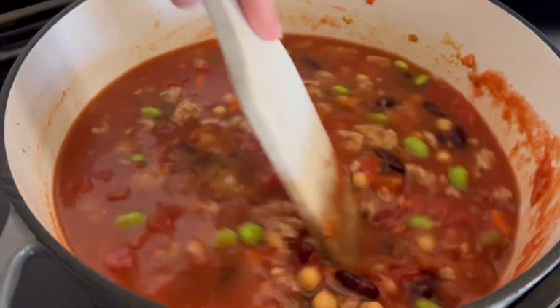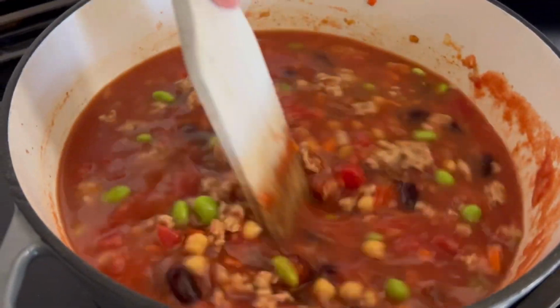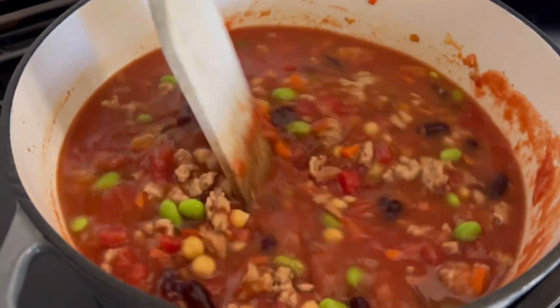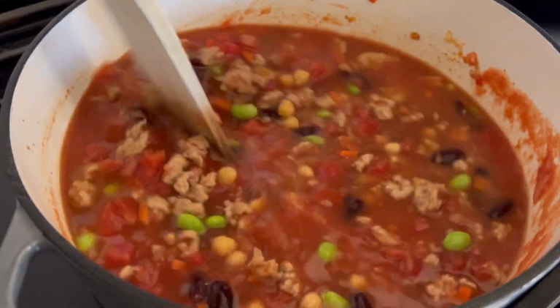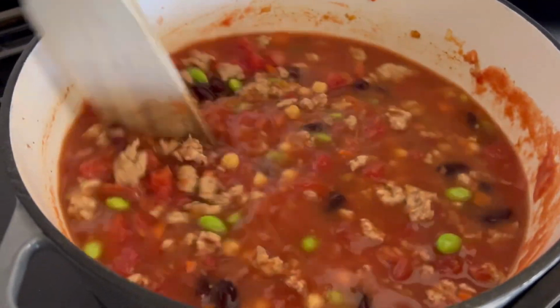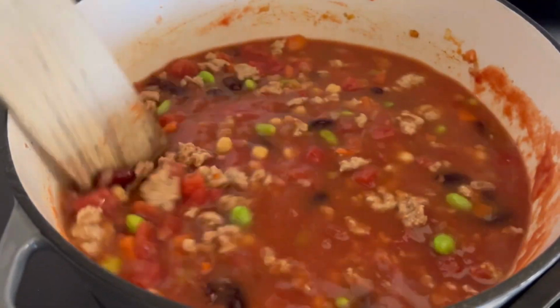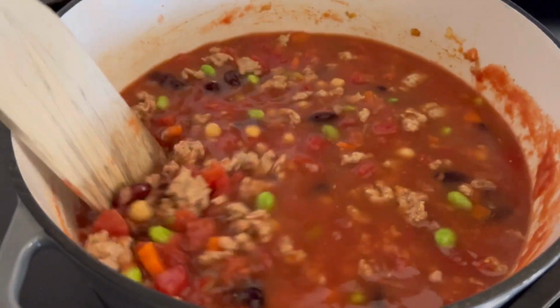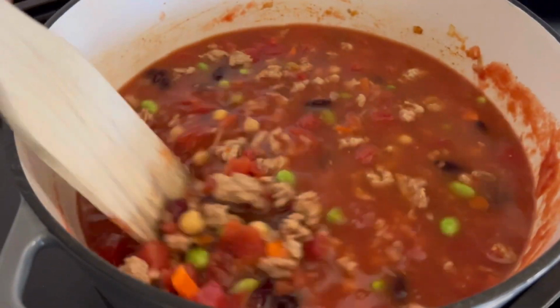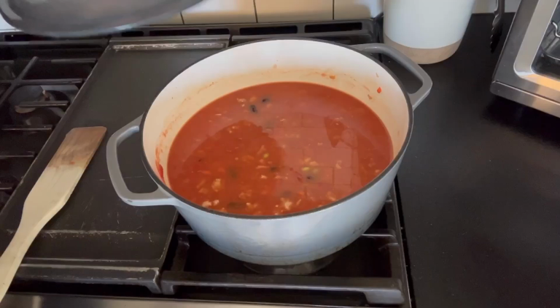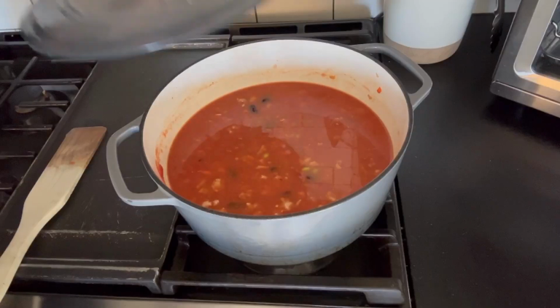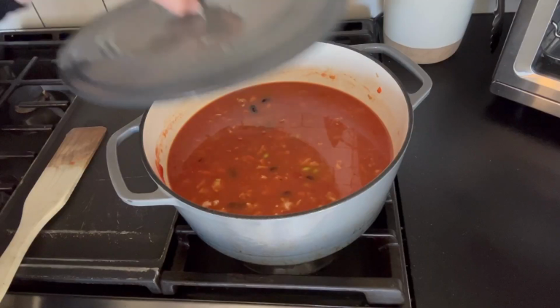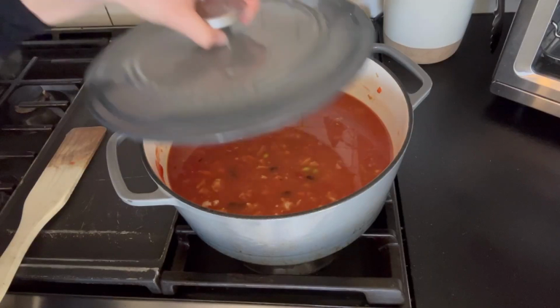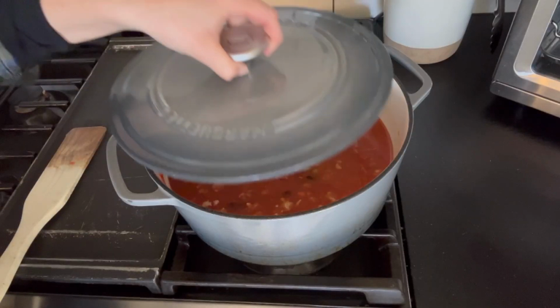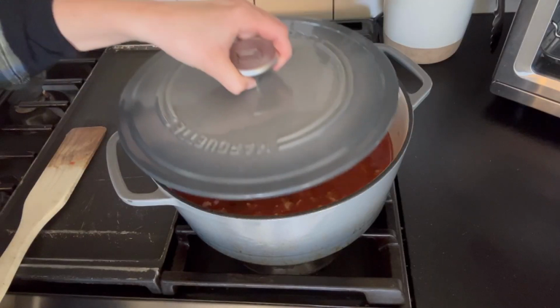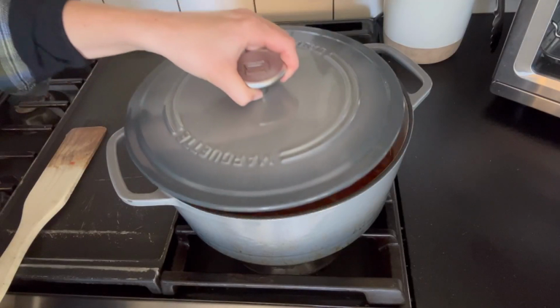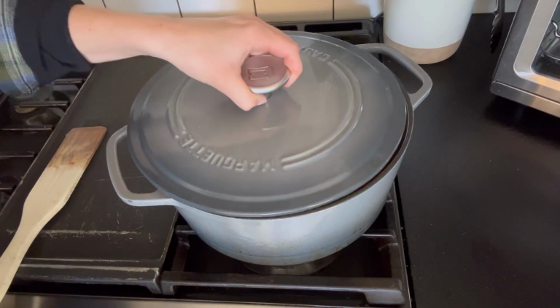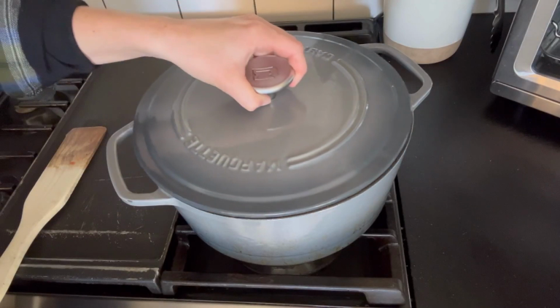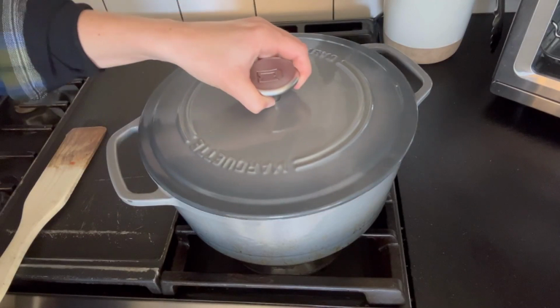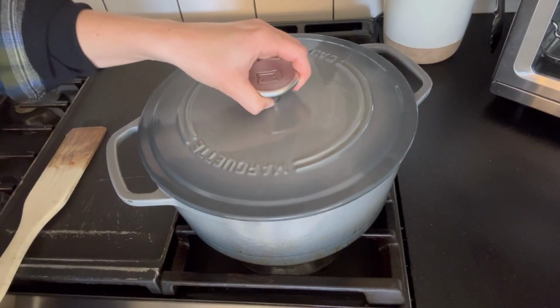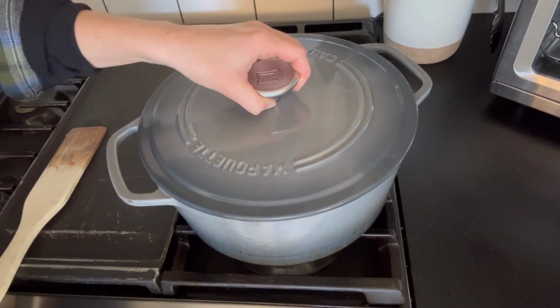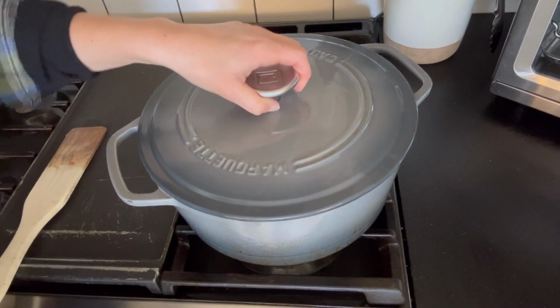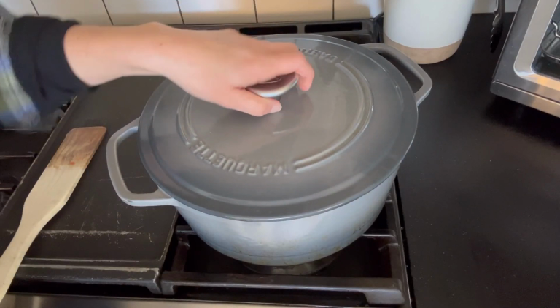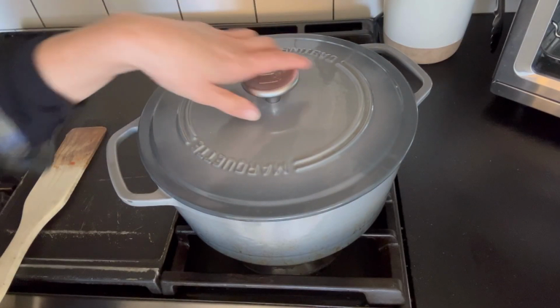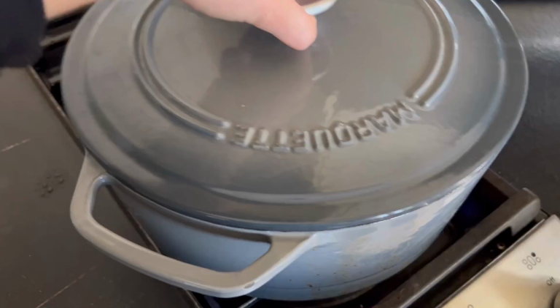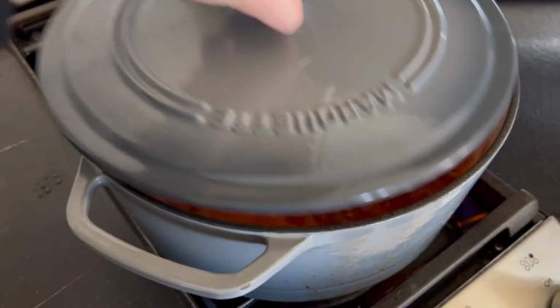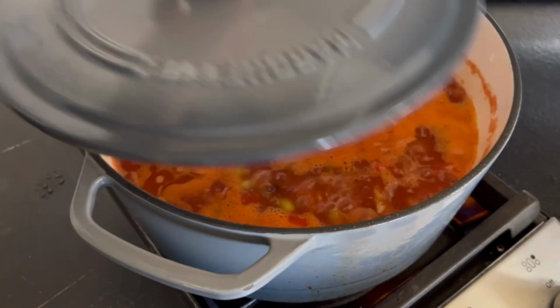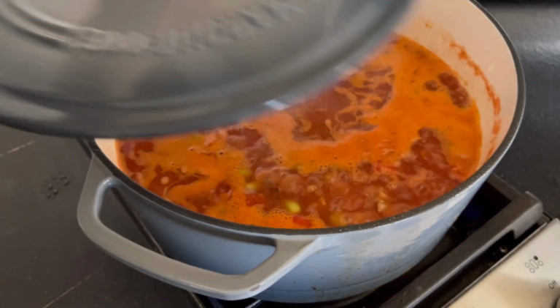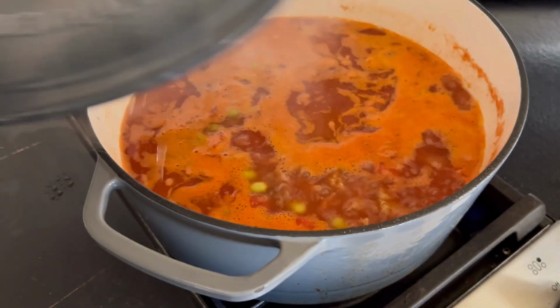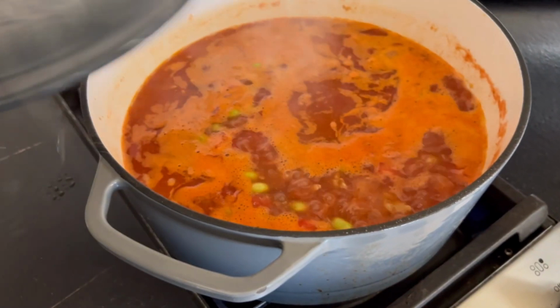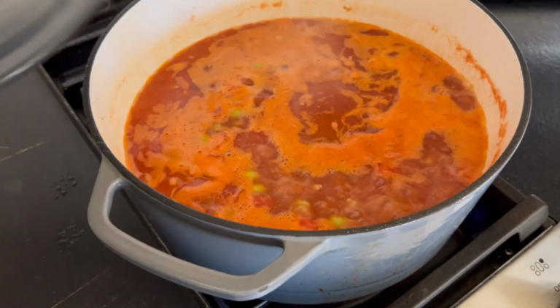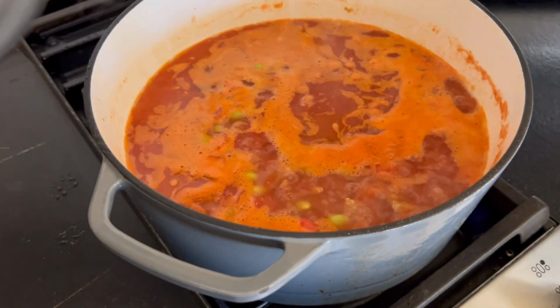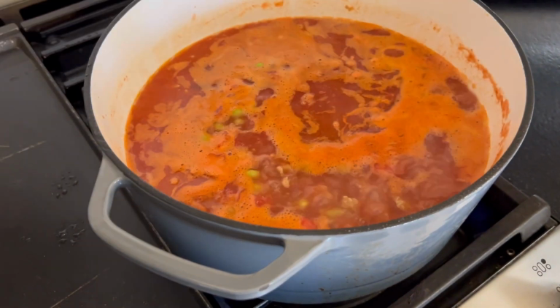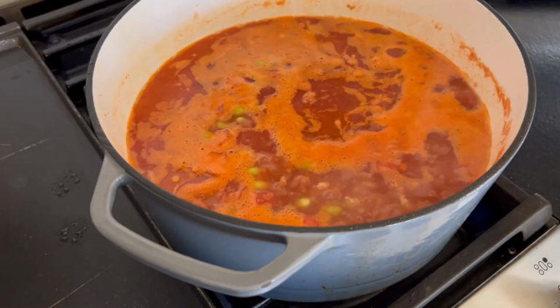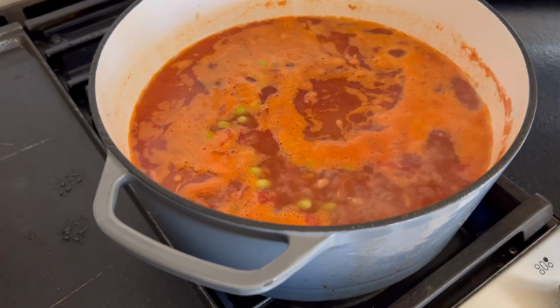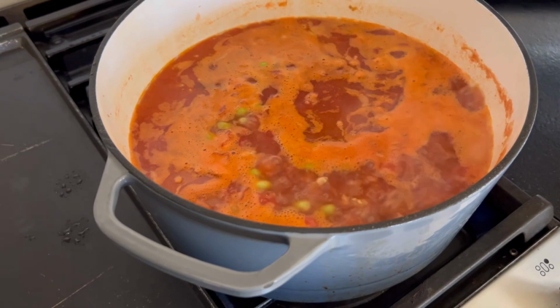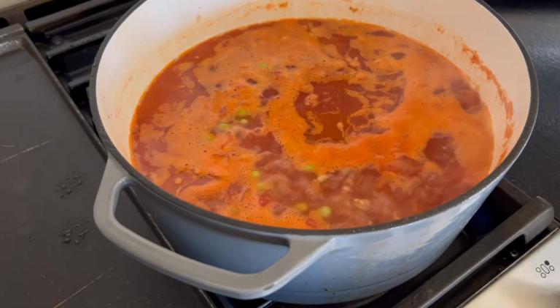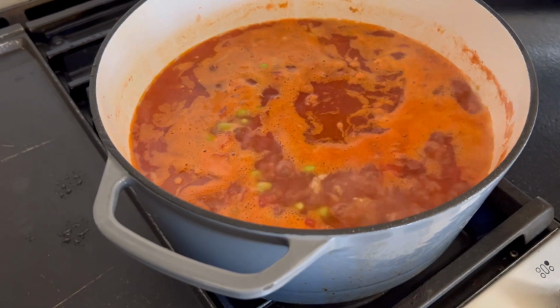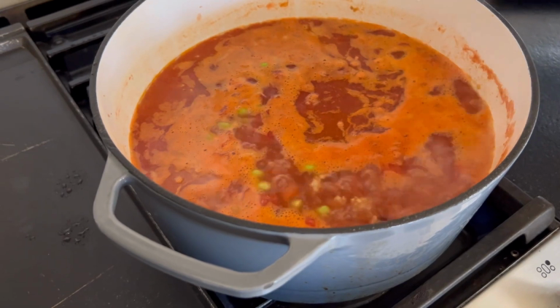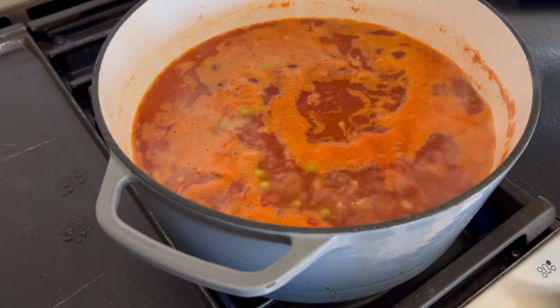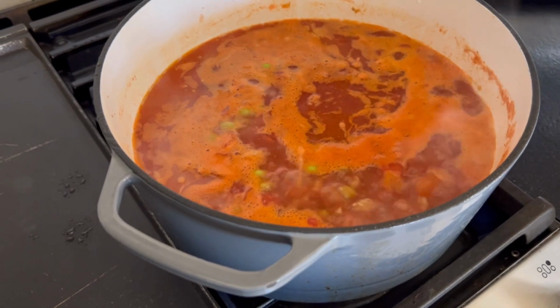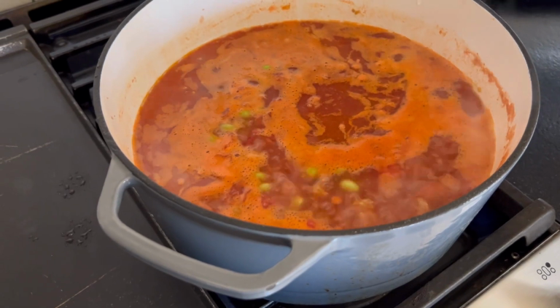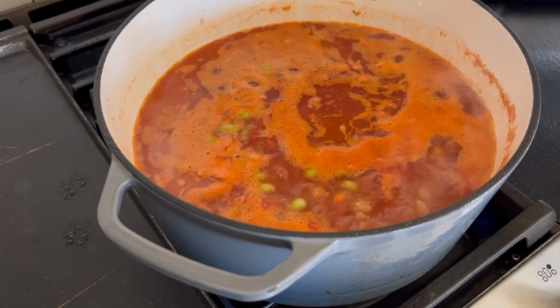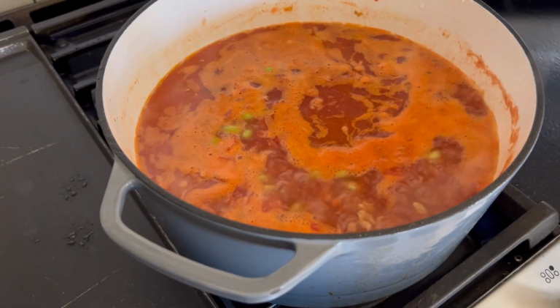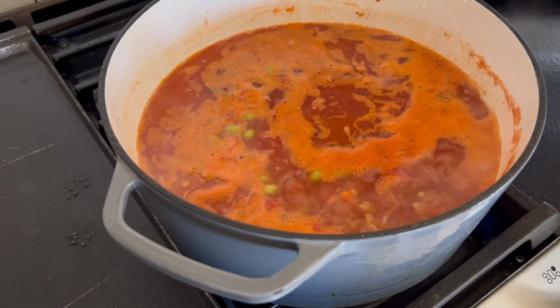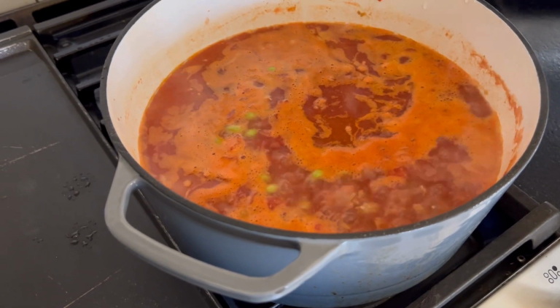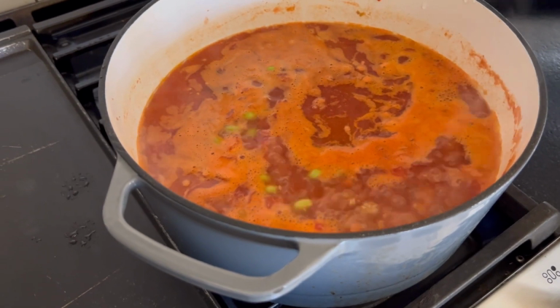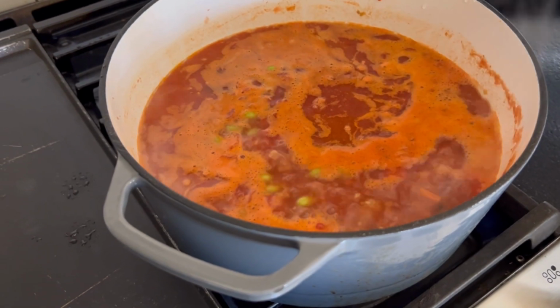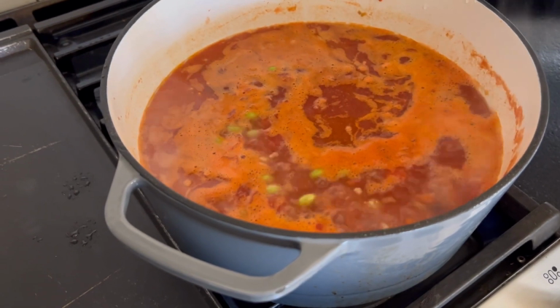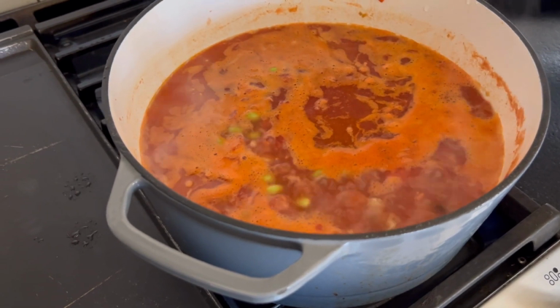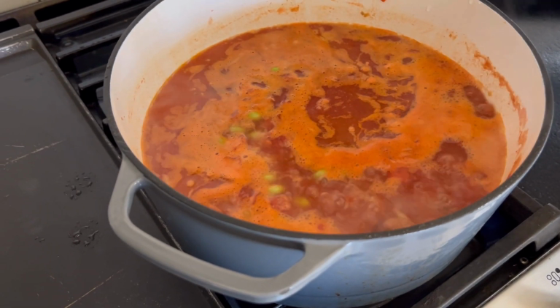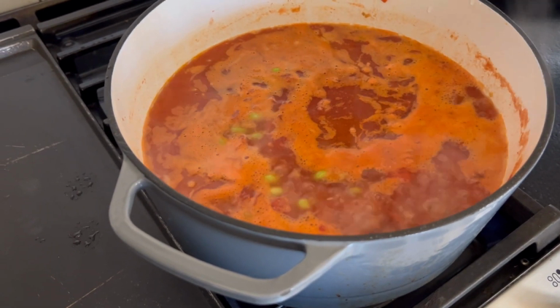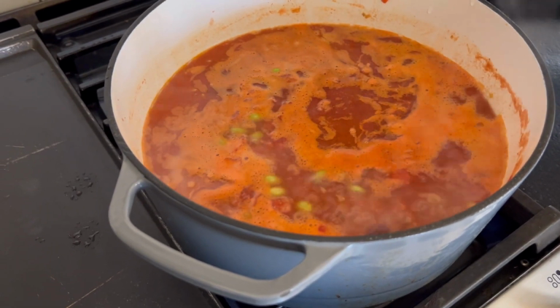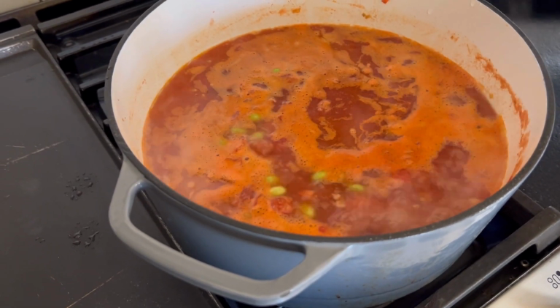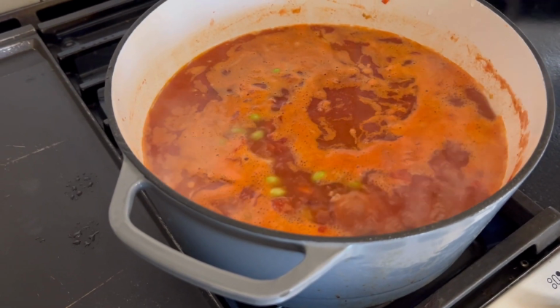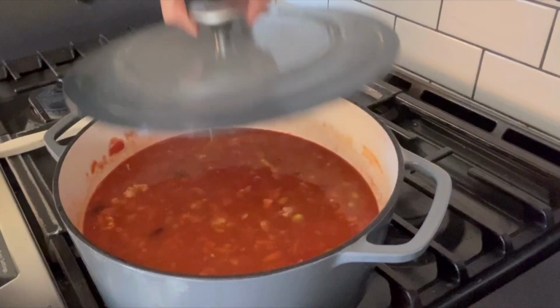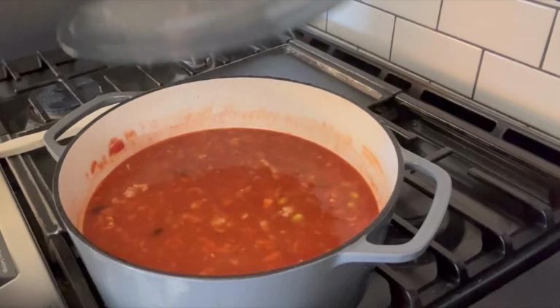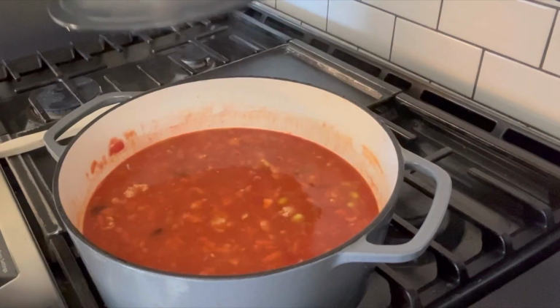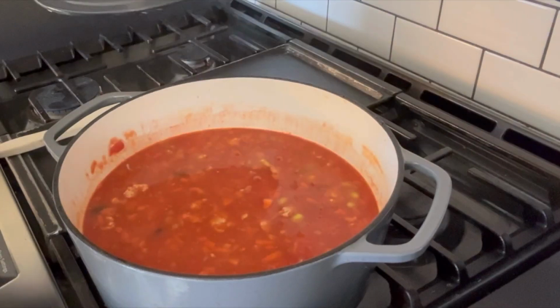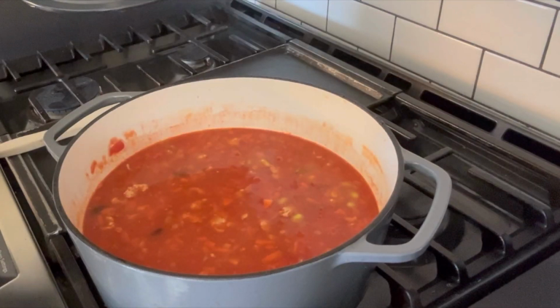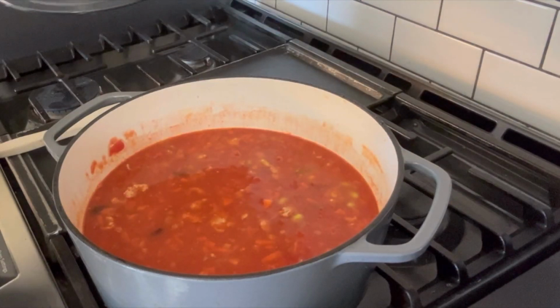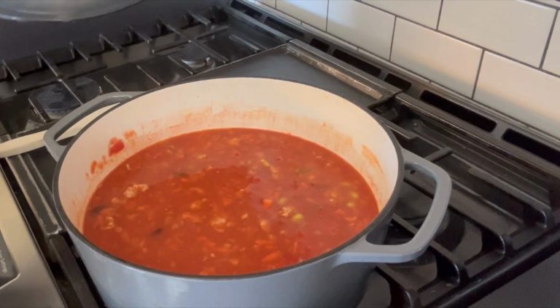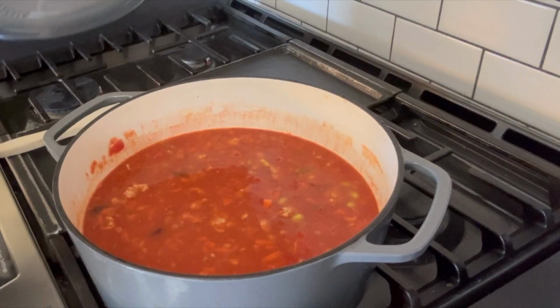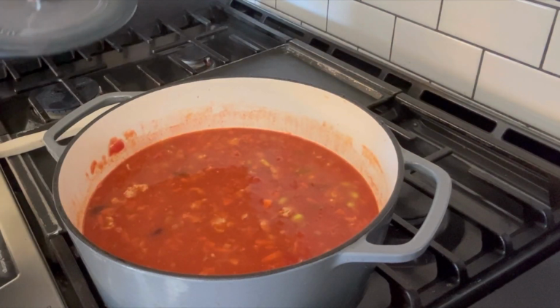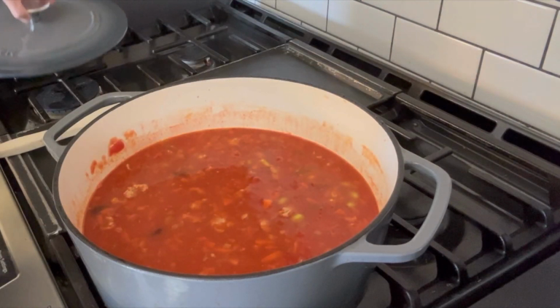Next, we're going to let this come to a boil, then stir it and reduce the heat to low and cook for 45 minutes.